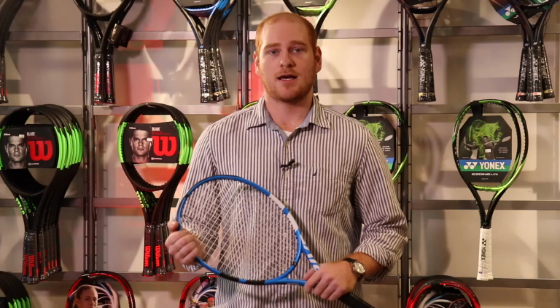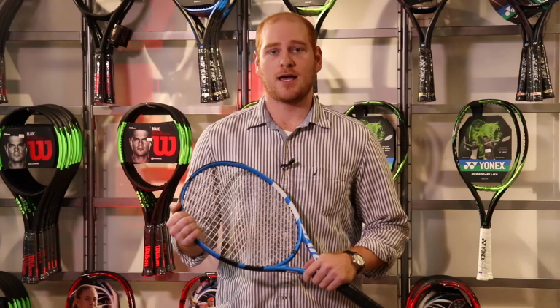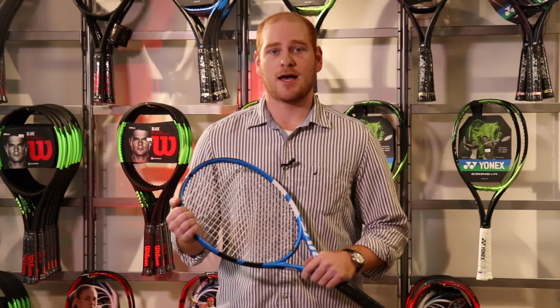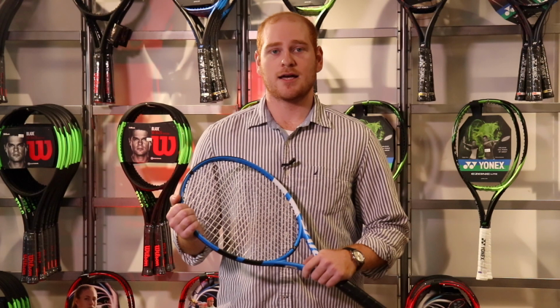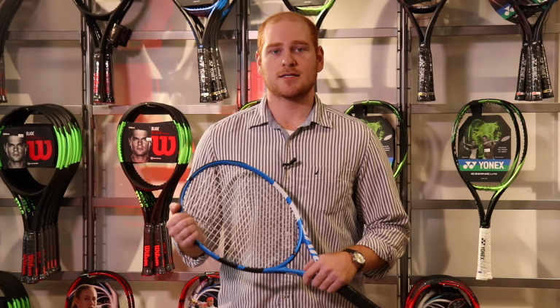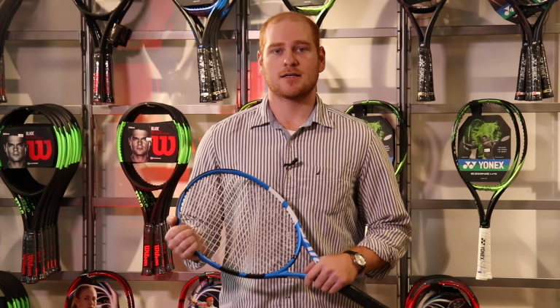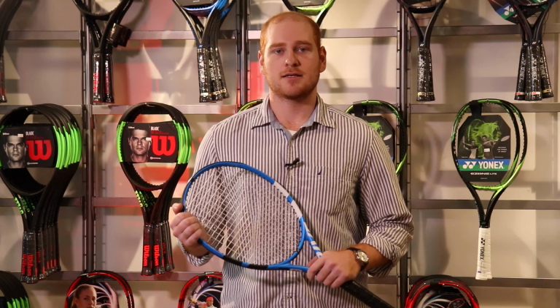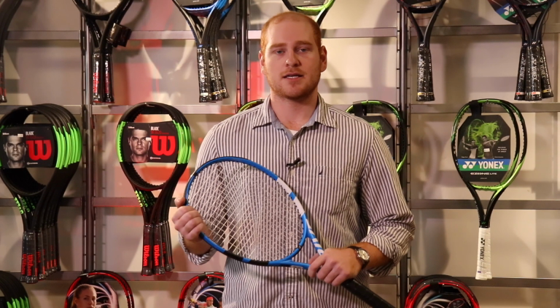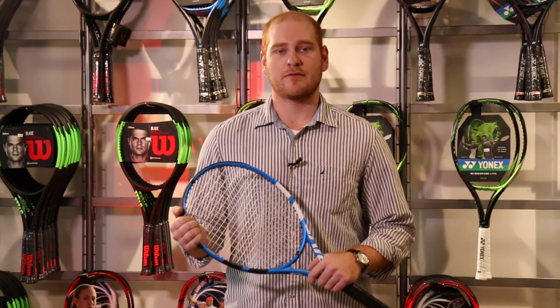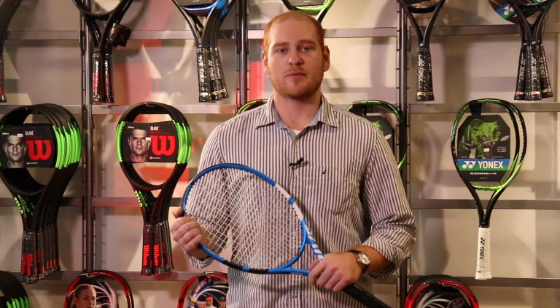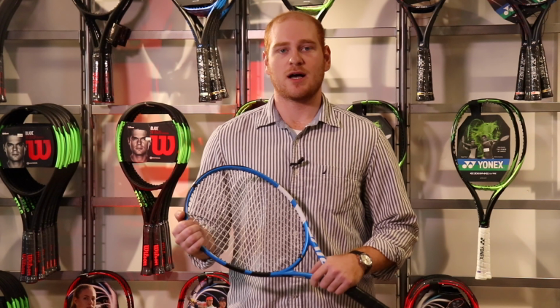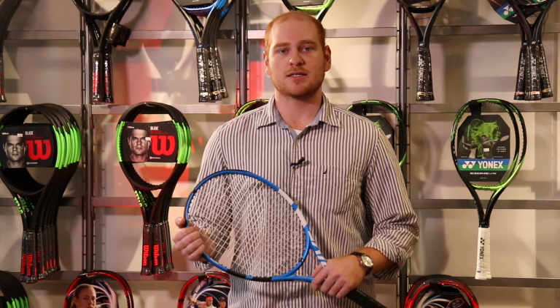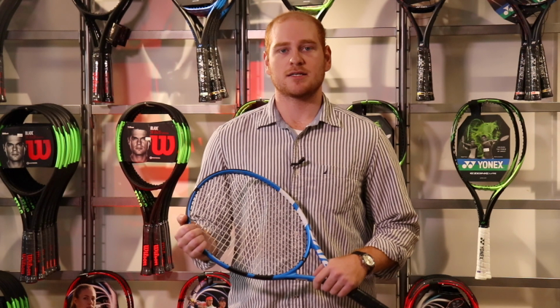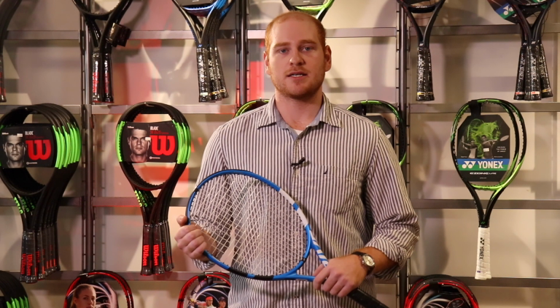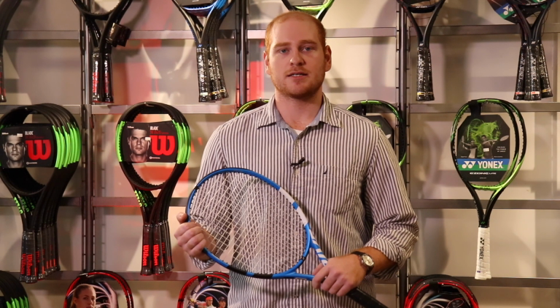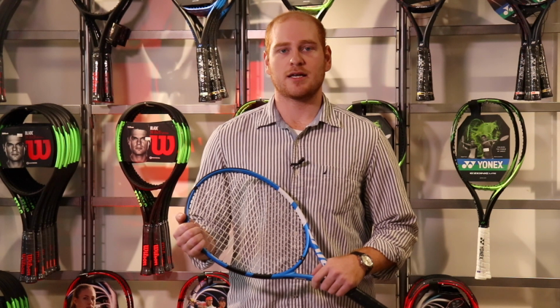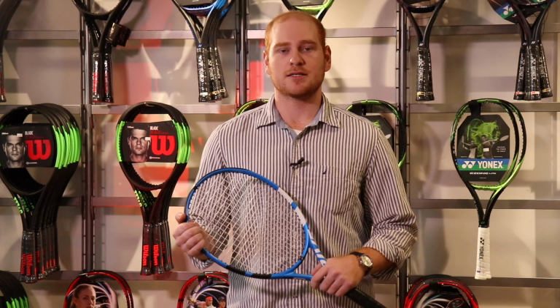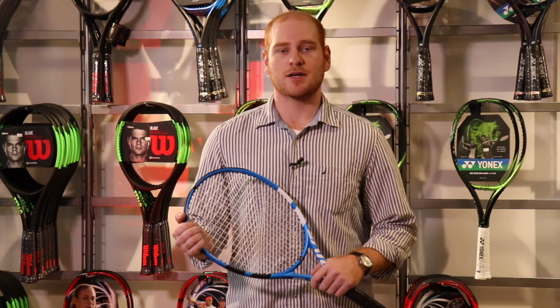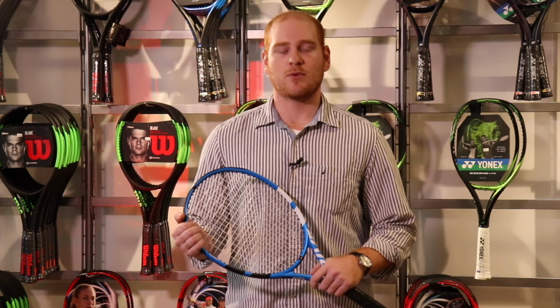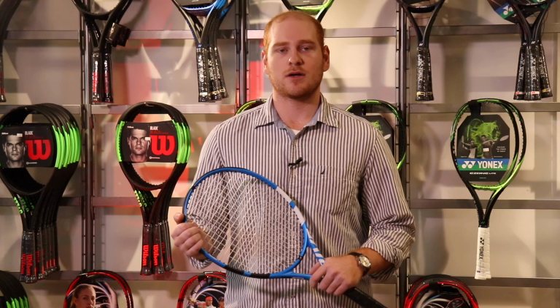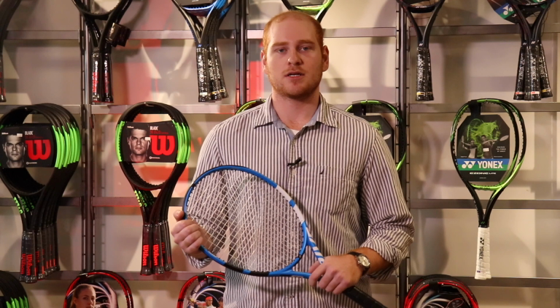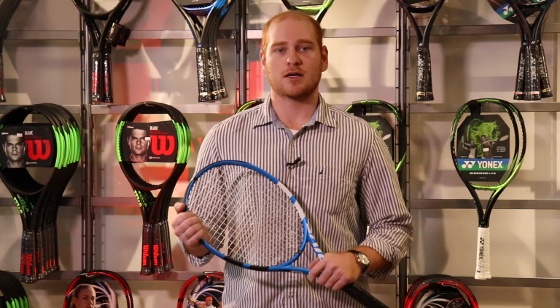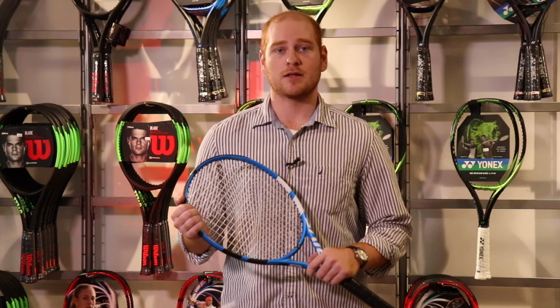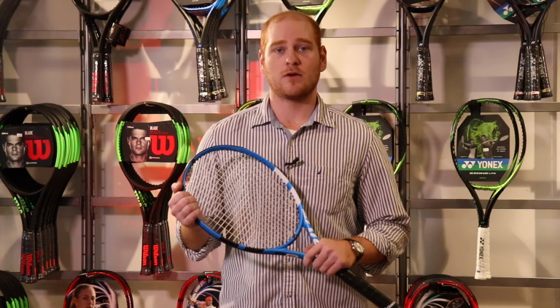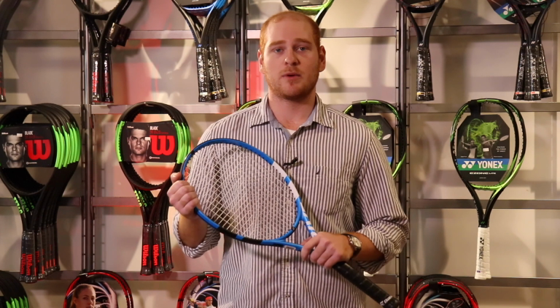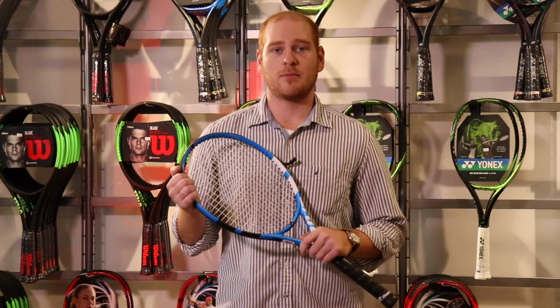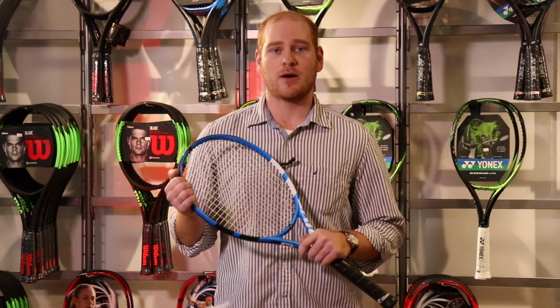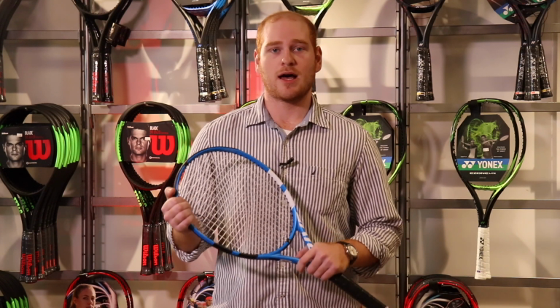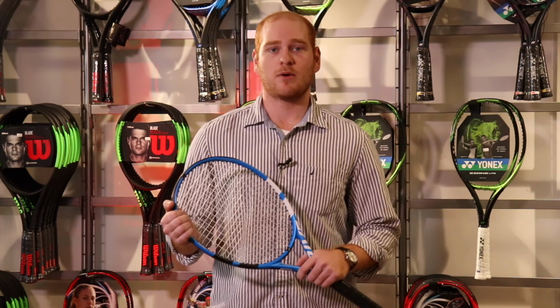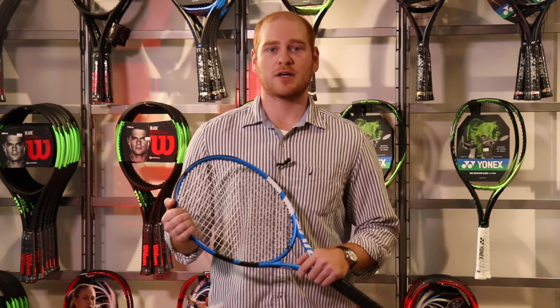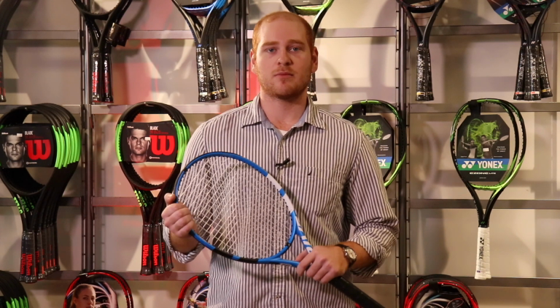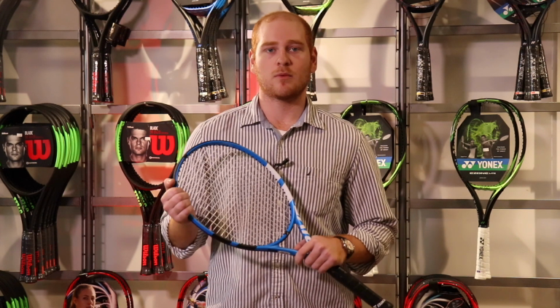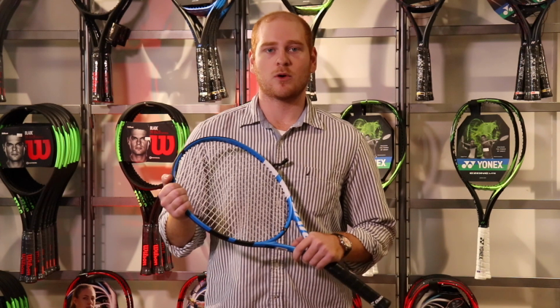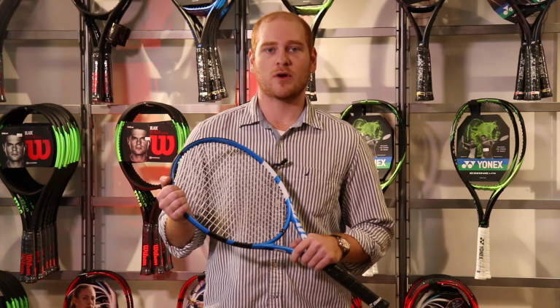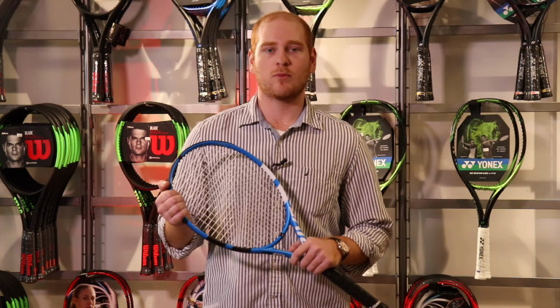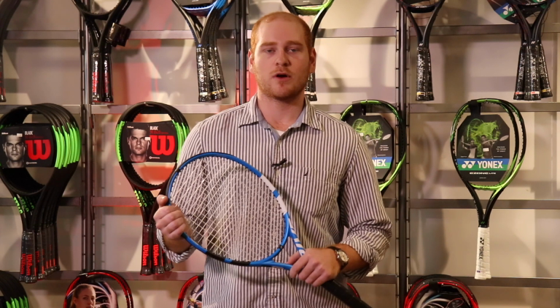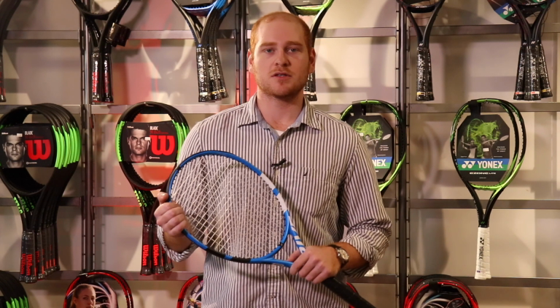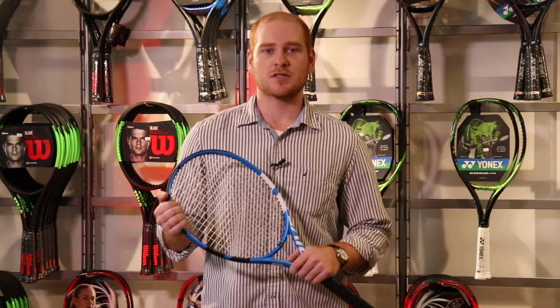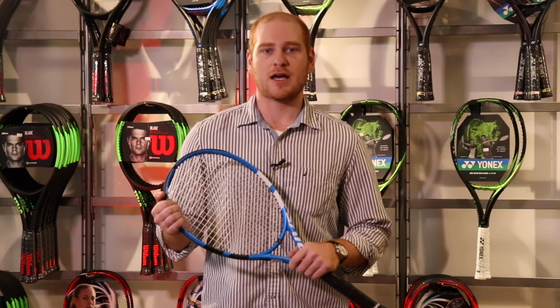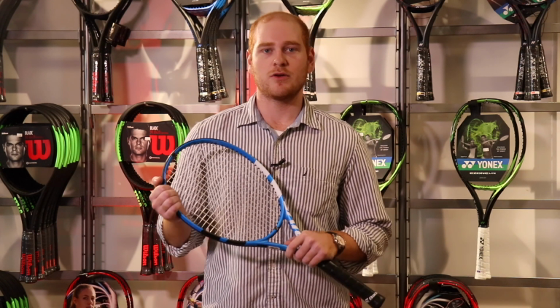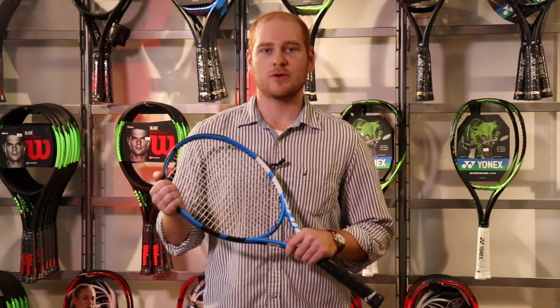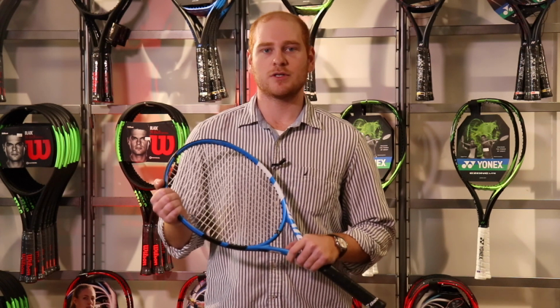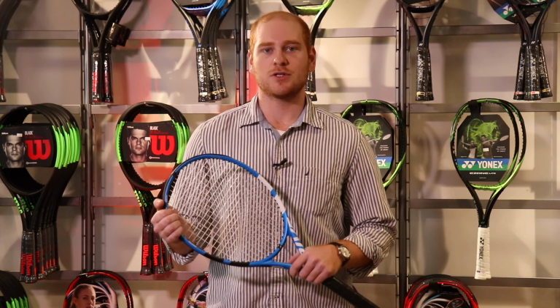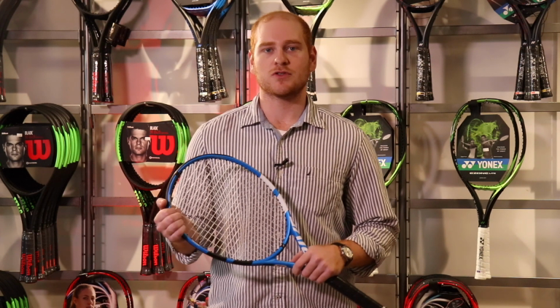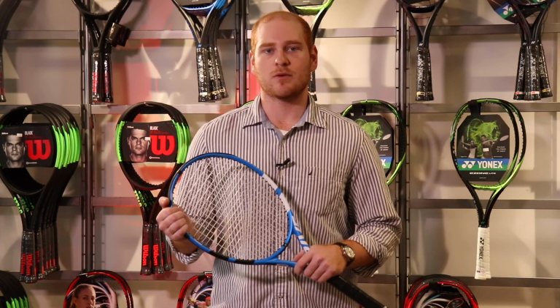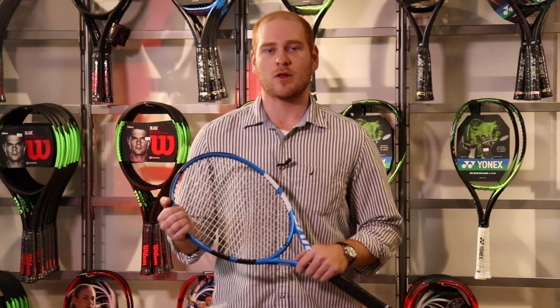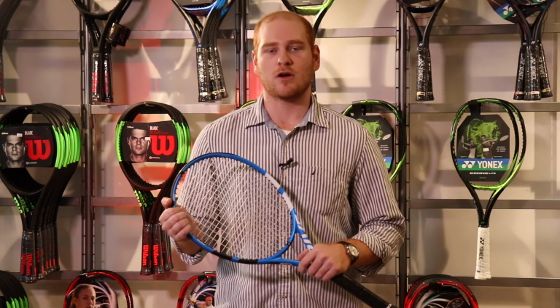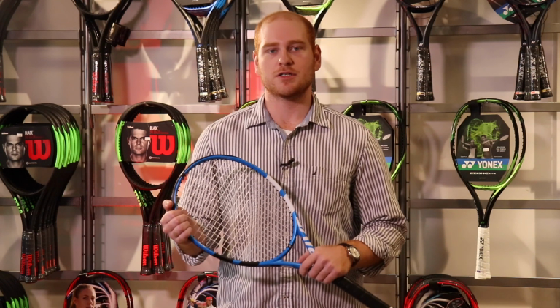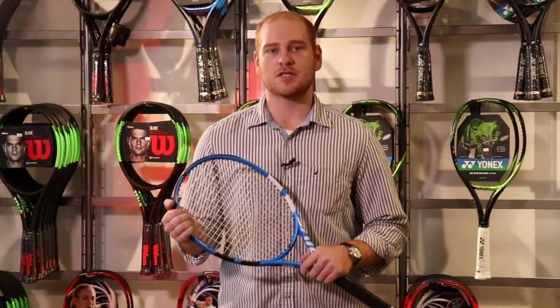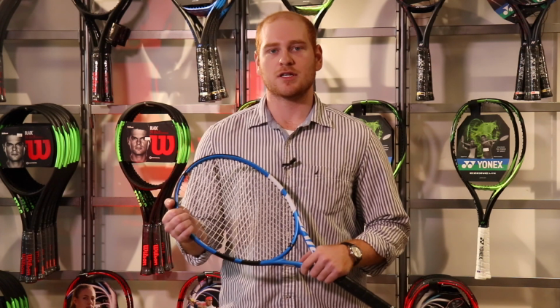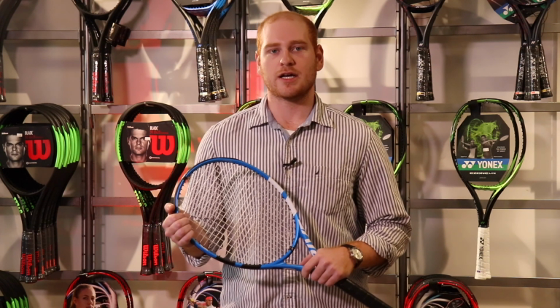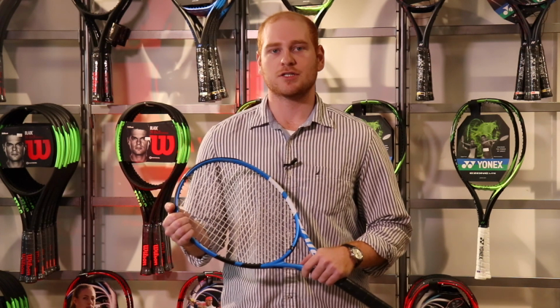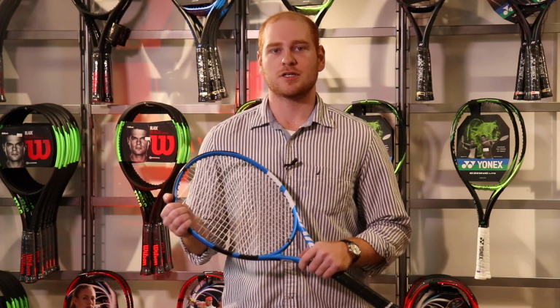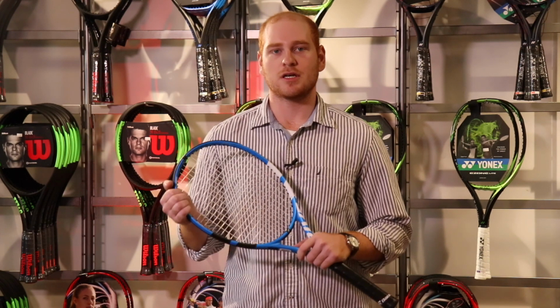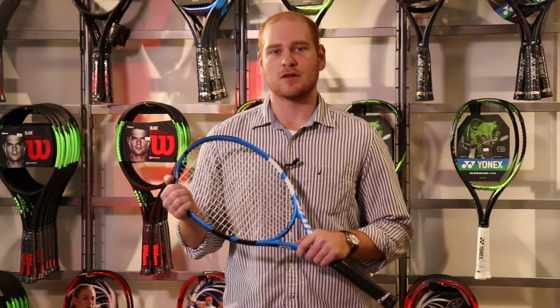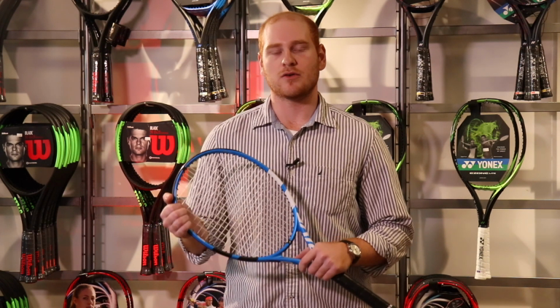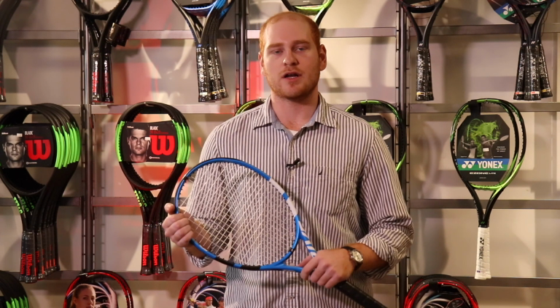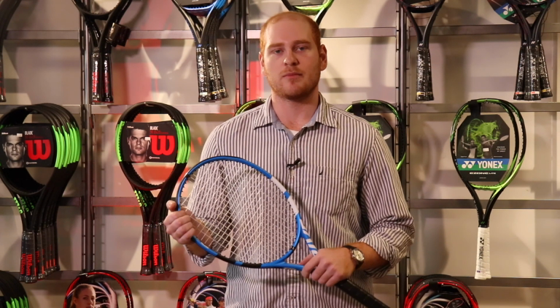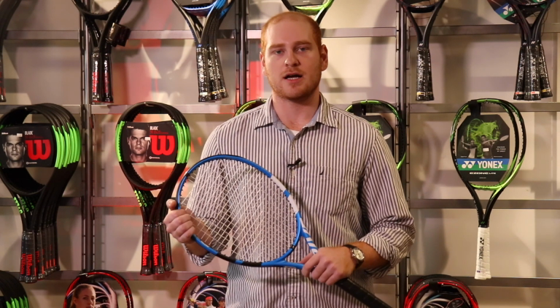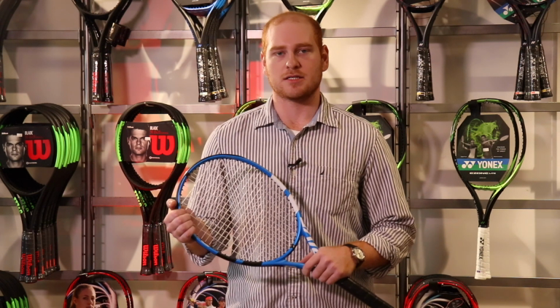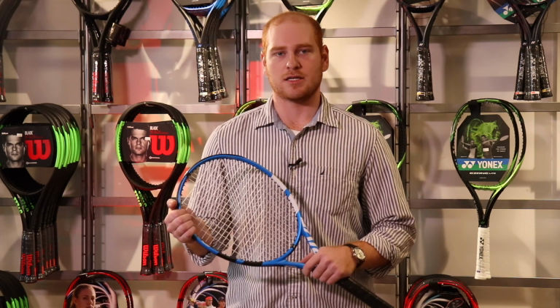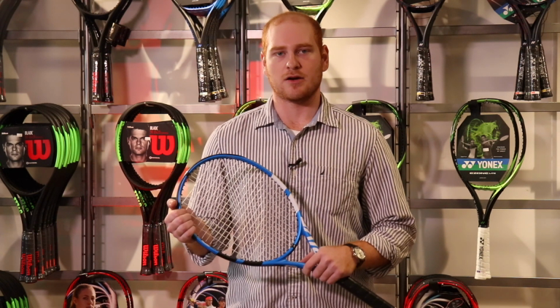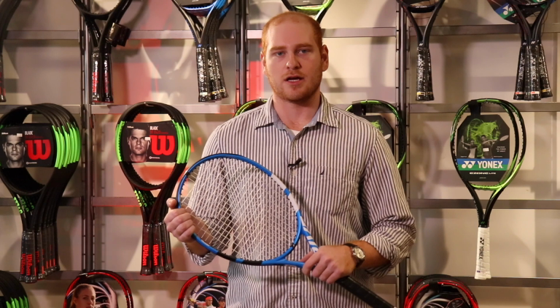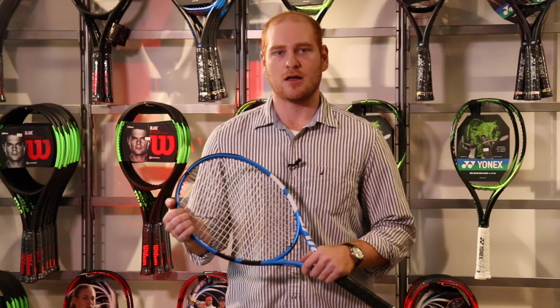Hey guys, Sam from Boston Ski & Tennis here. Wanted to talk a little bit about how our demo program works and how you can choose from the largest selection in the greater Boston area.